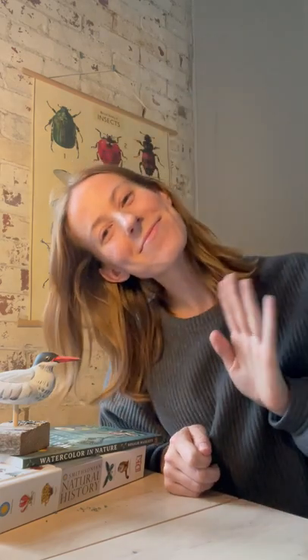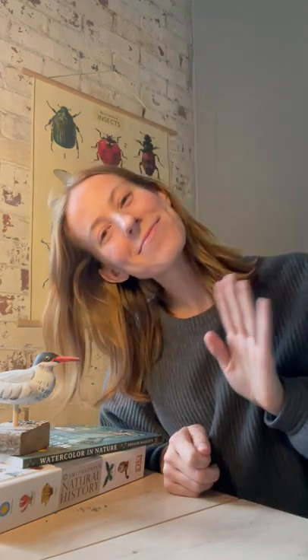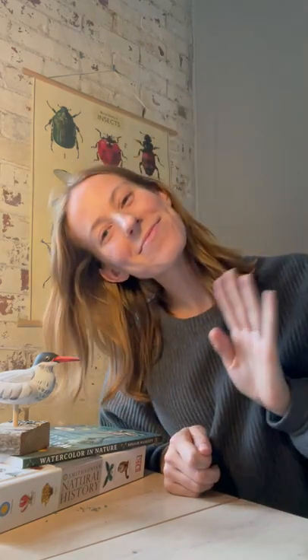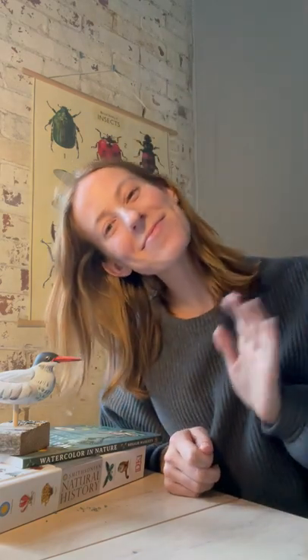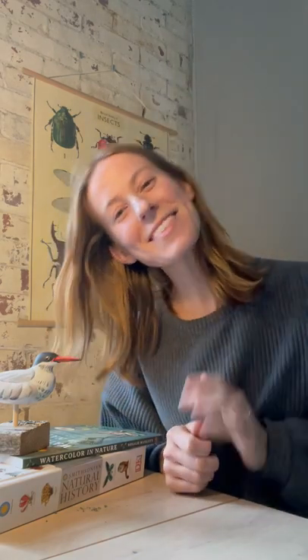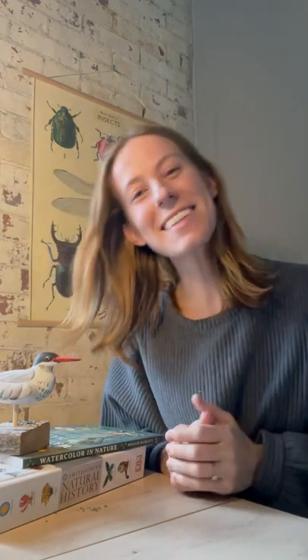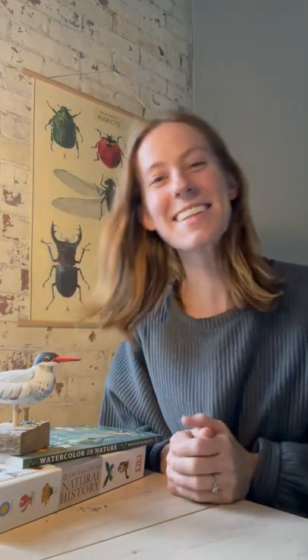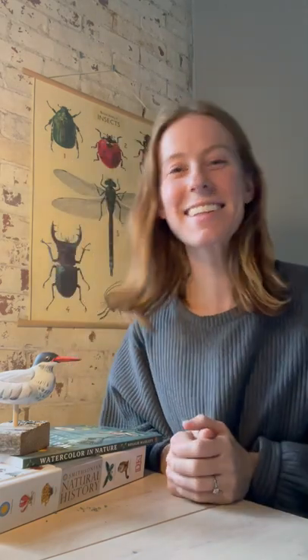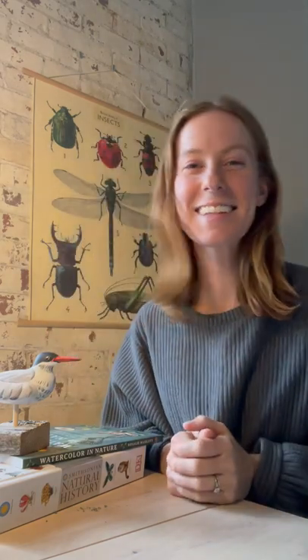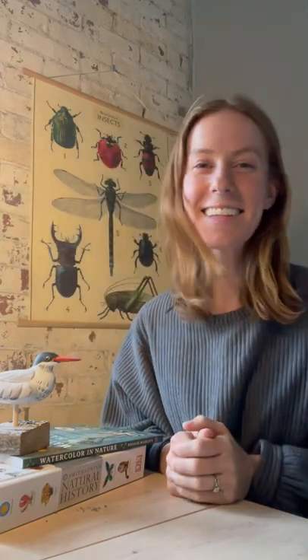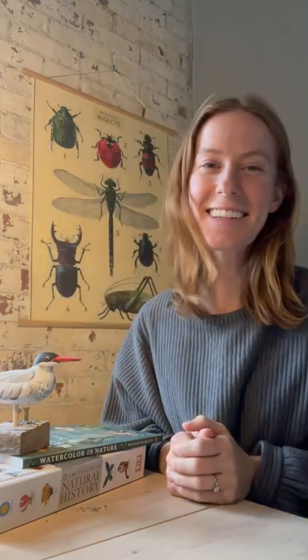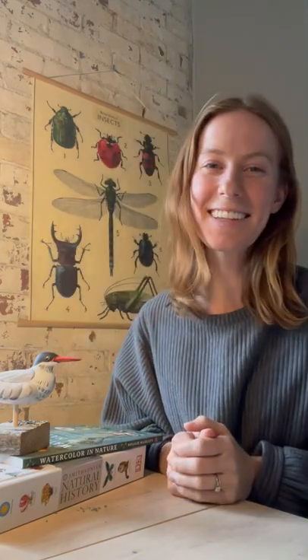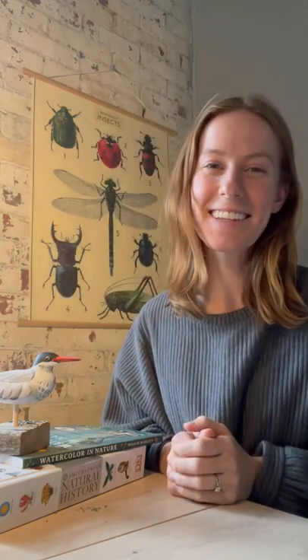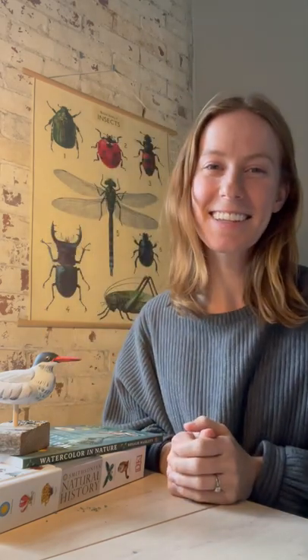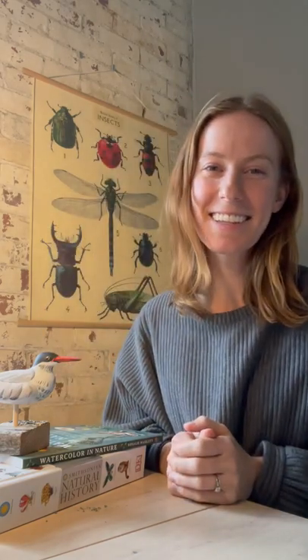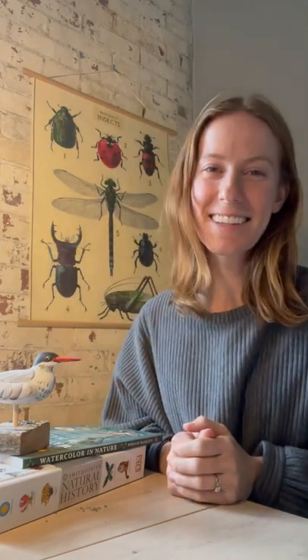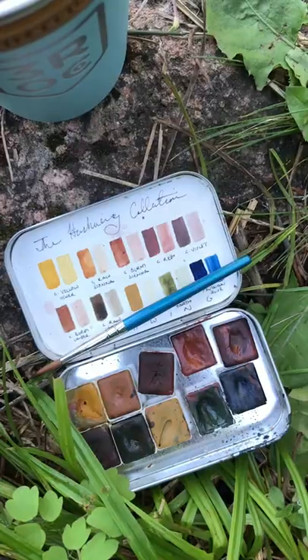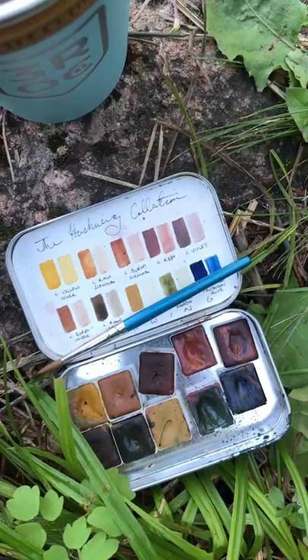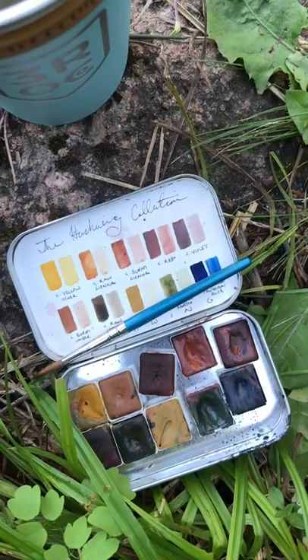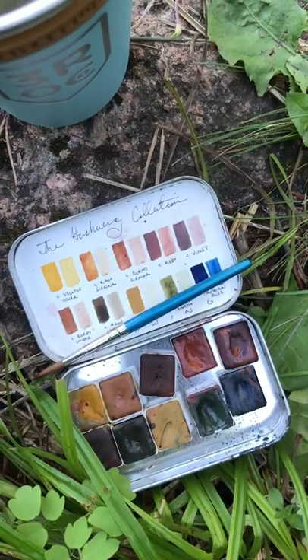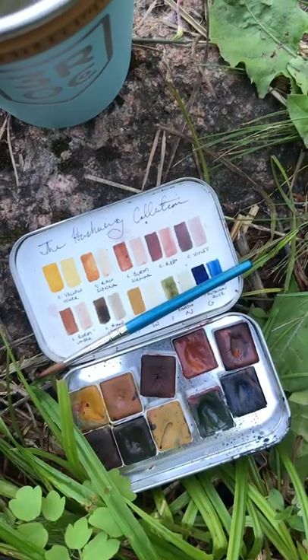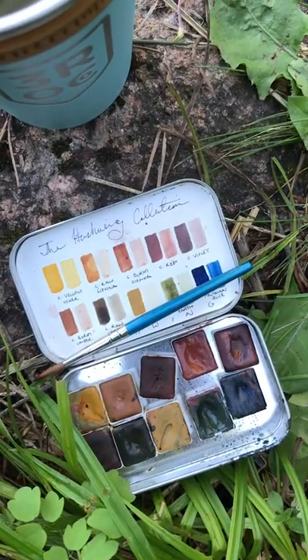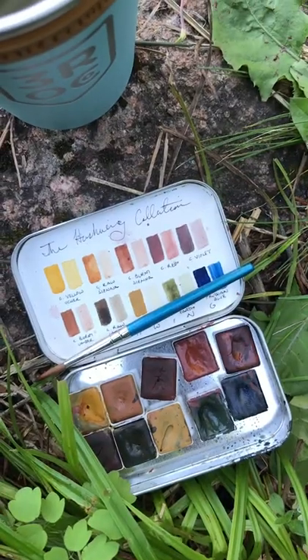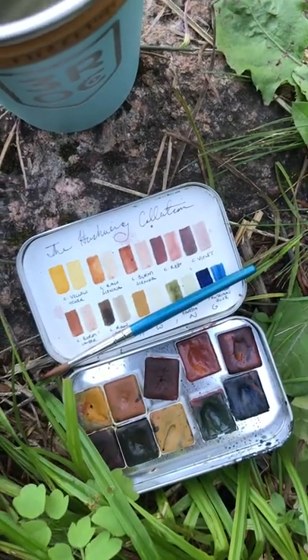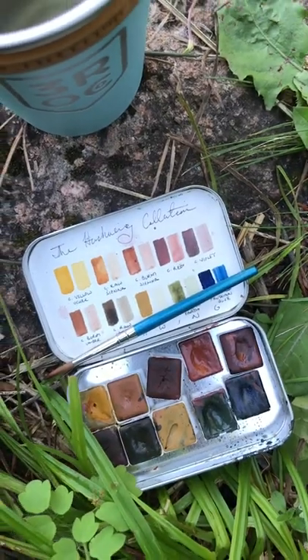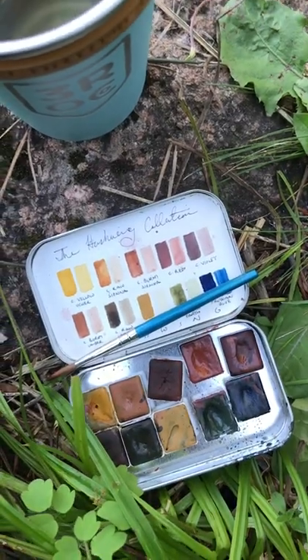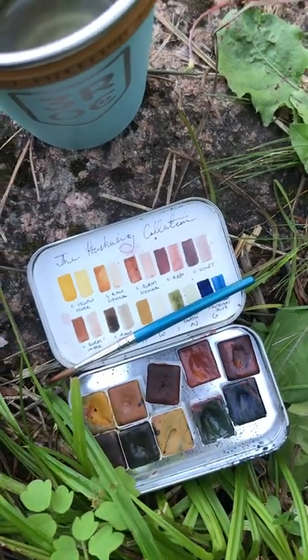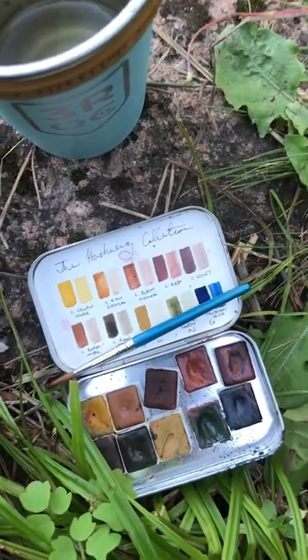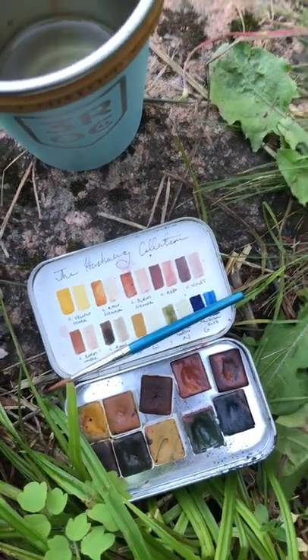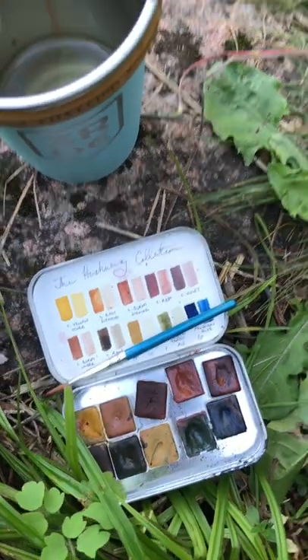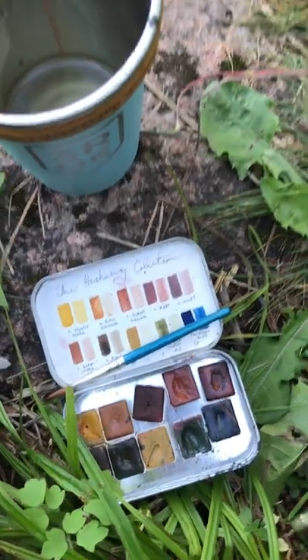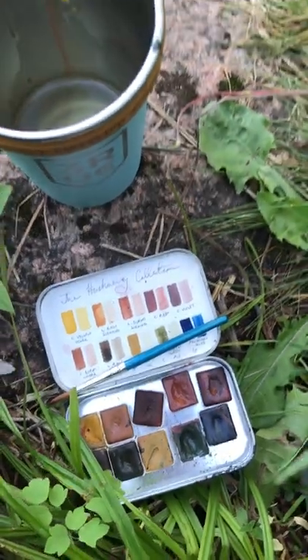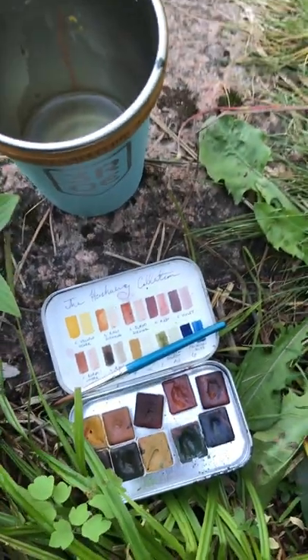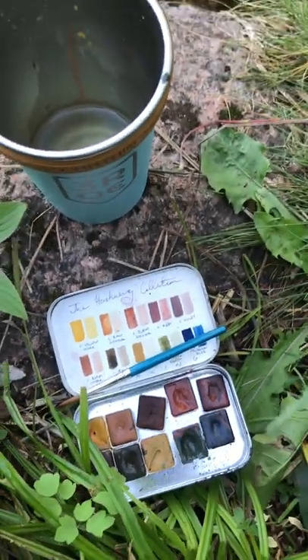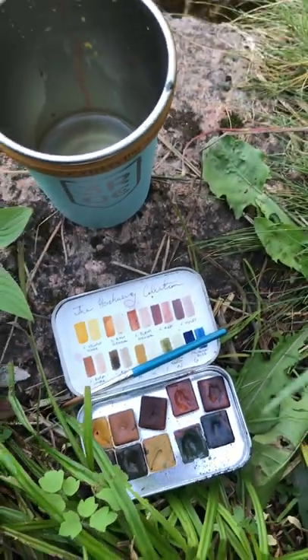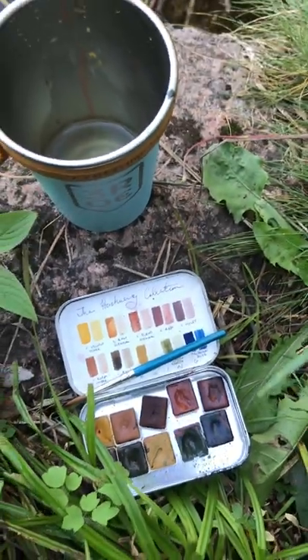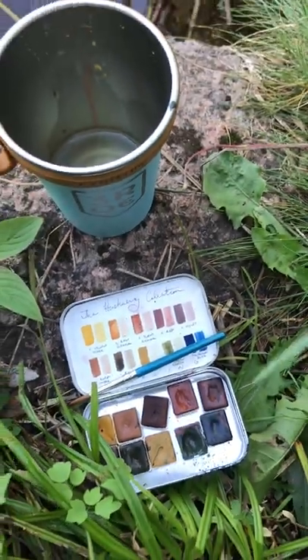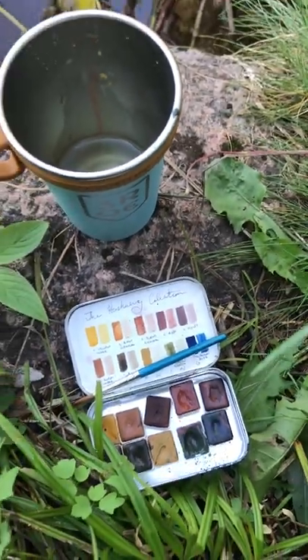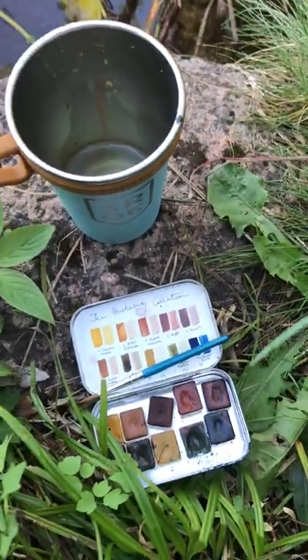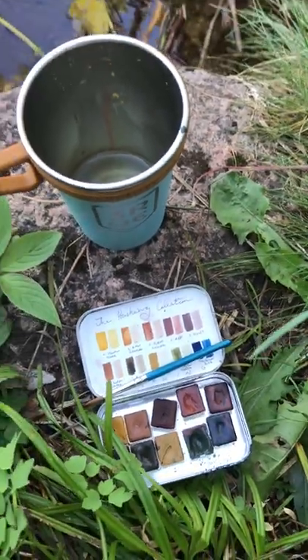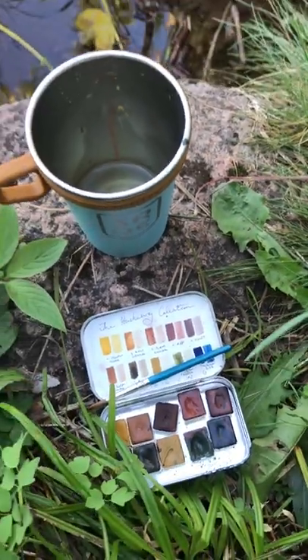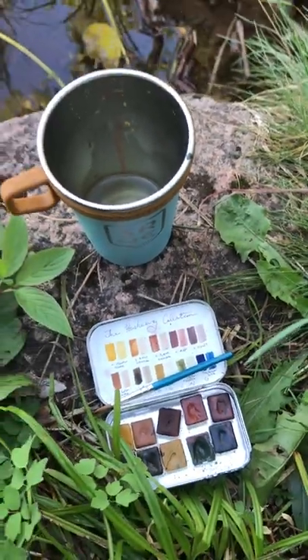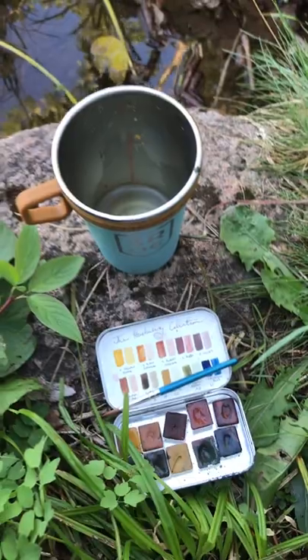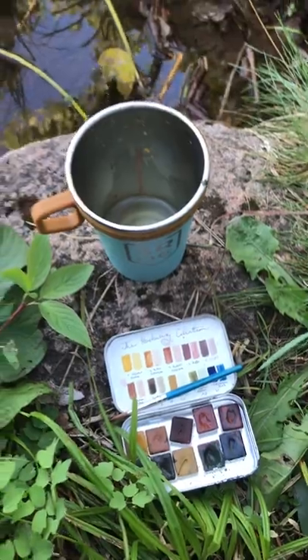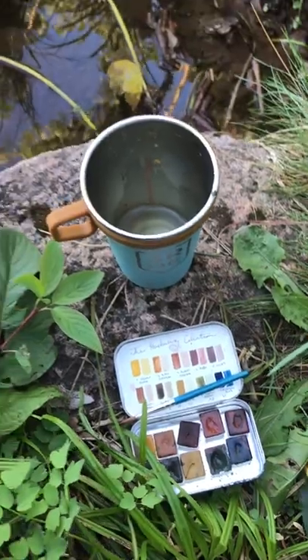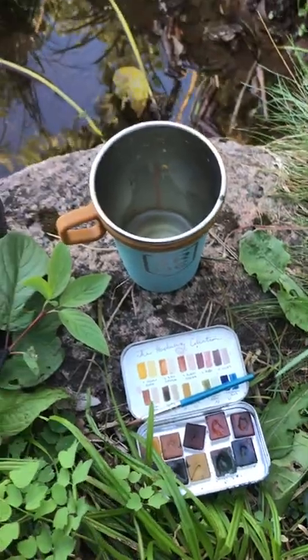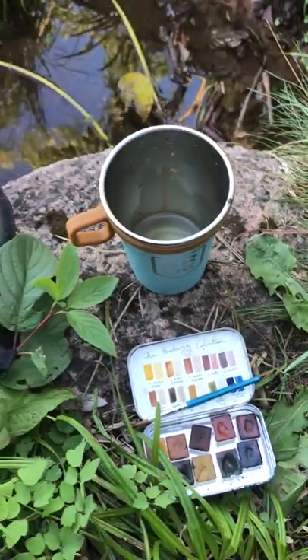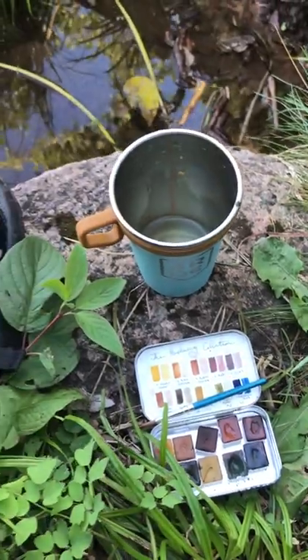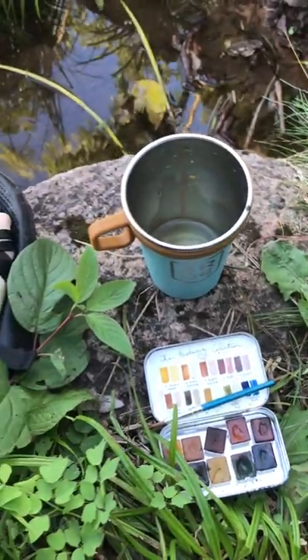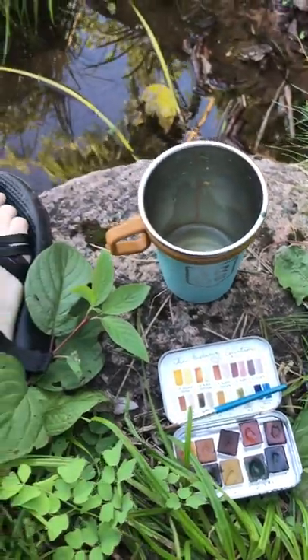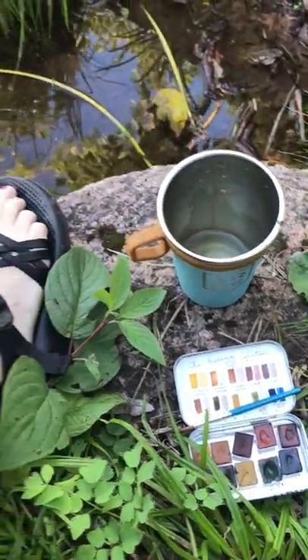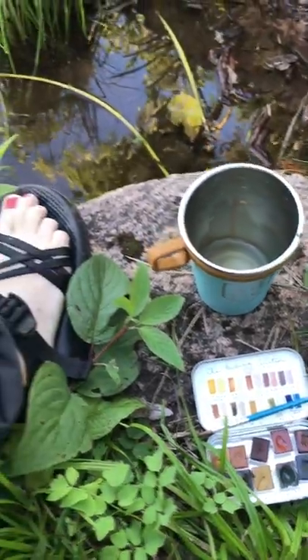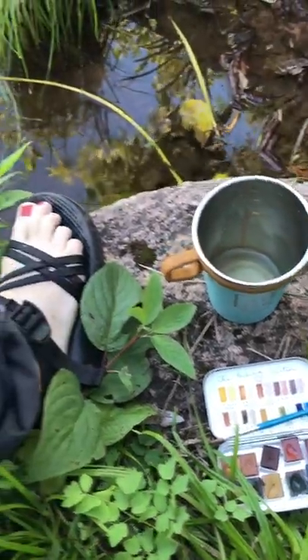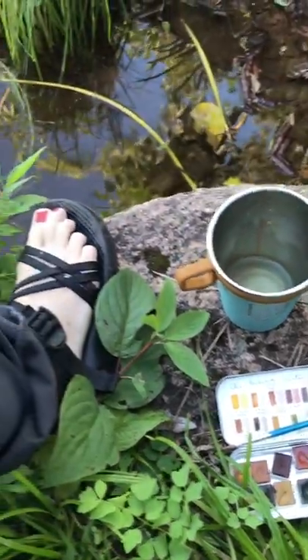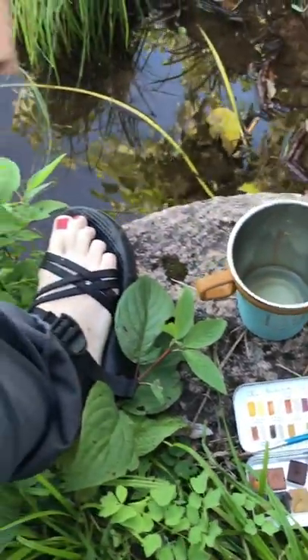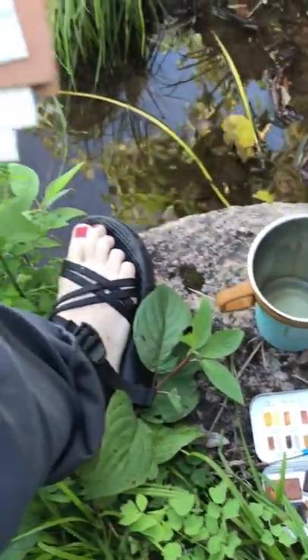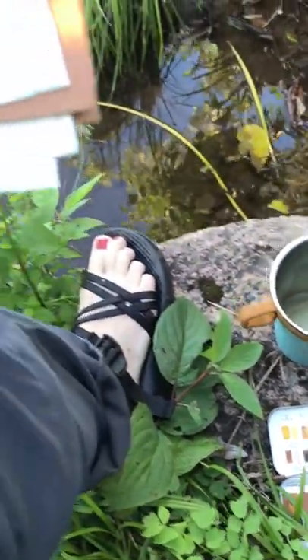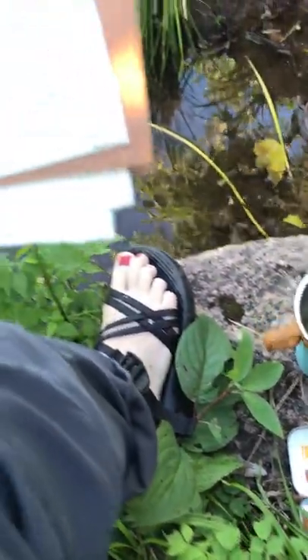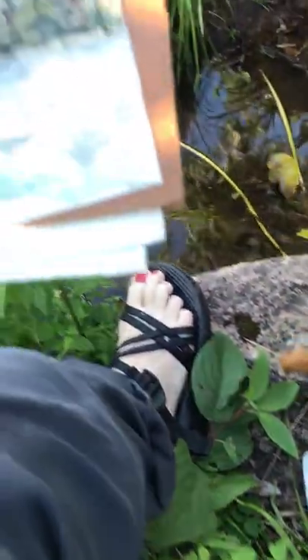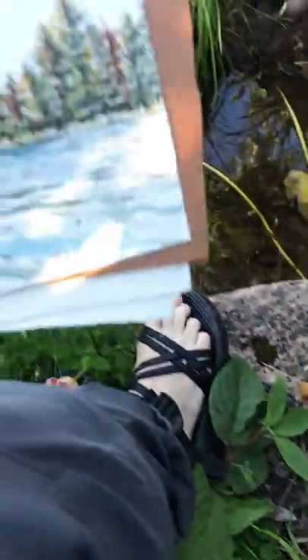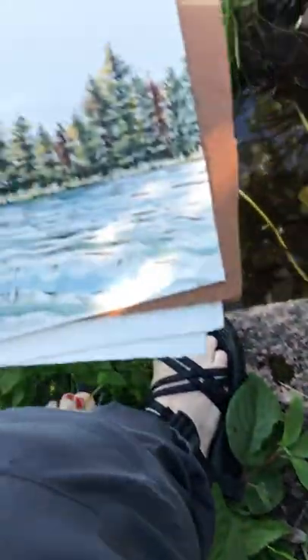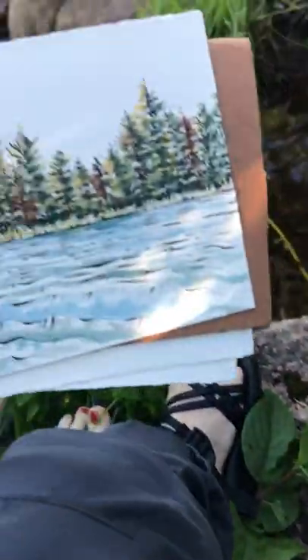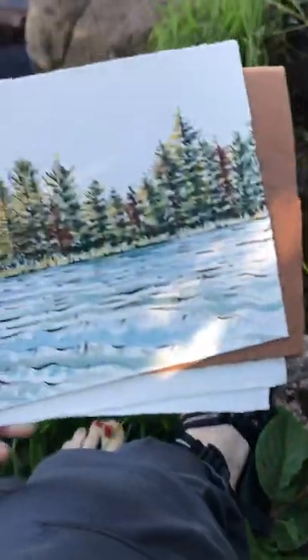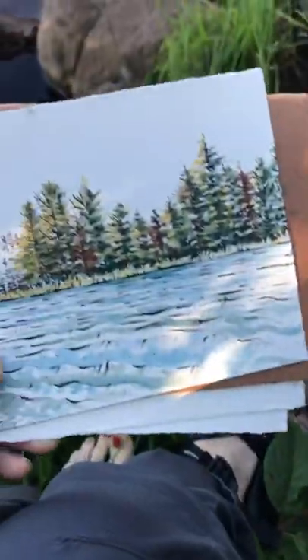Hey, I'm Rosalie, I'm a nature illustrator, and here are my three top tips for getting started with nature watercolors.